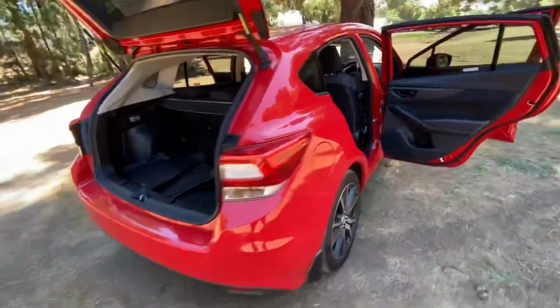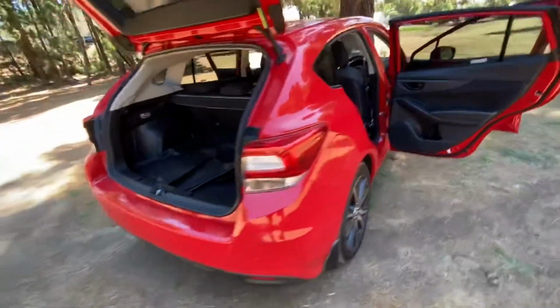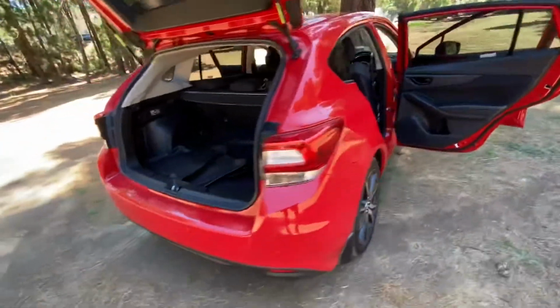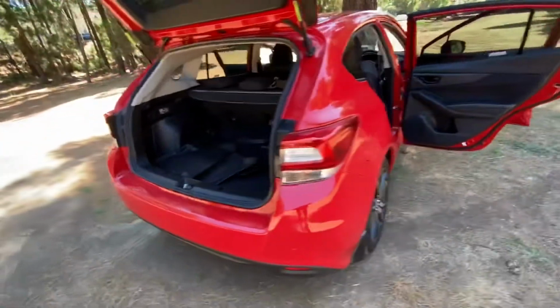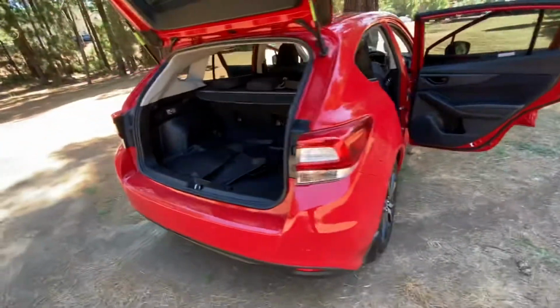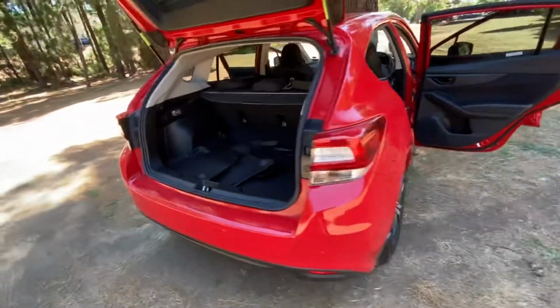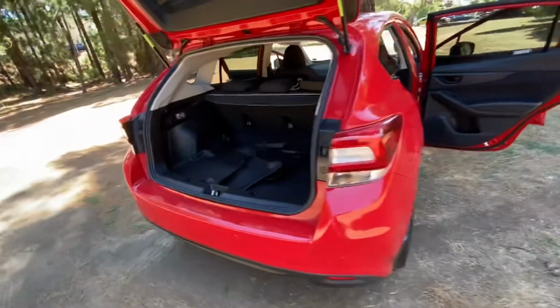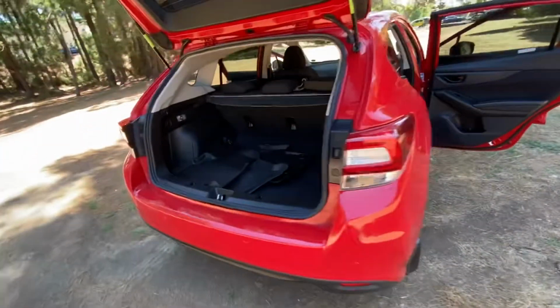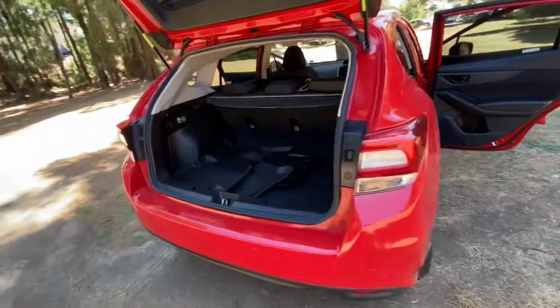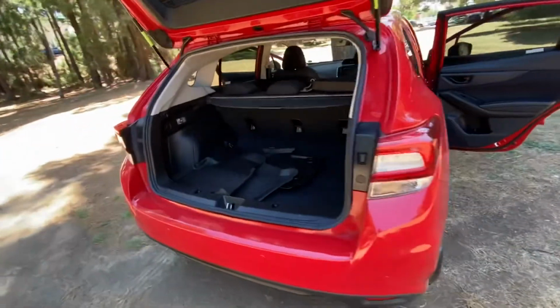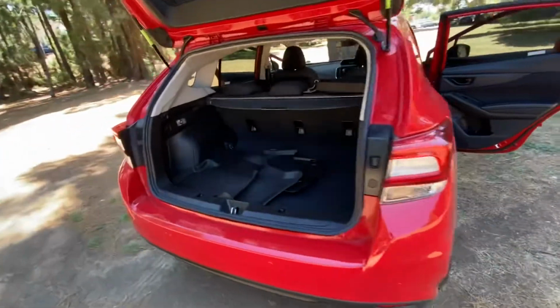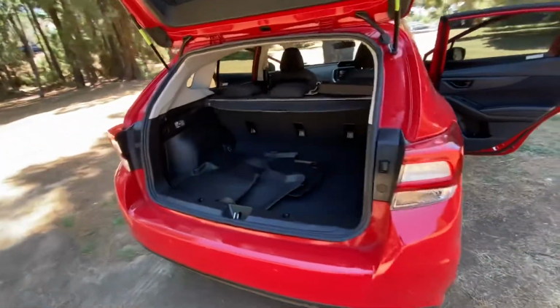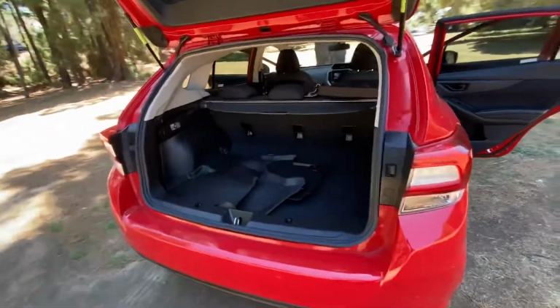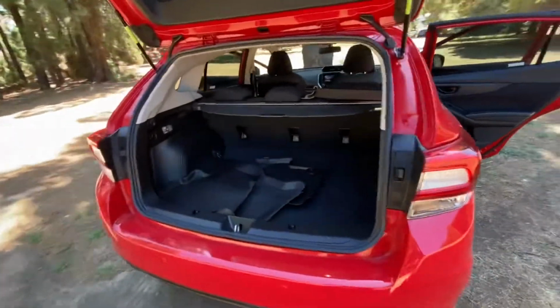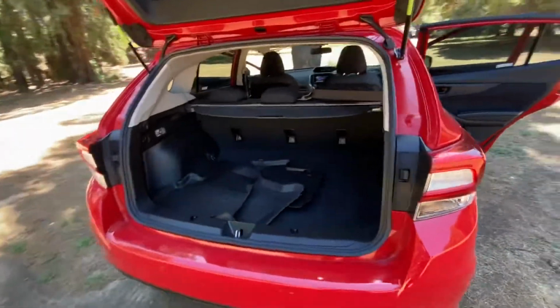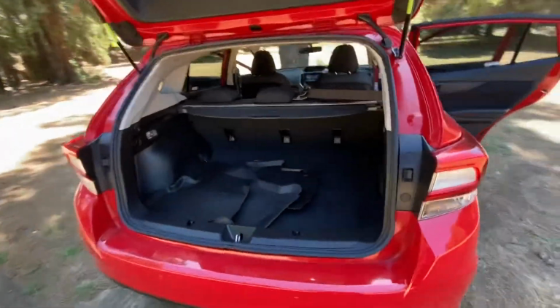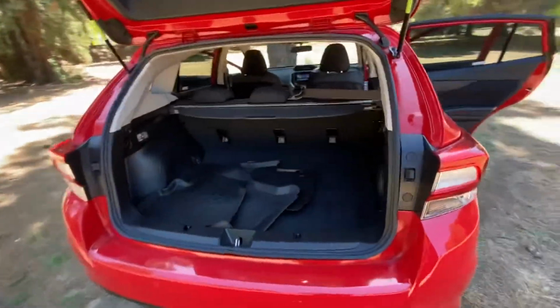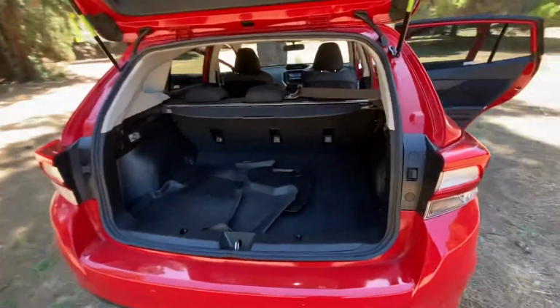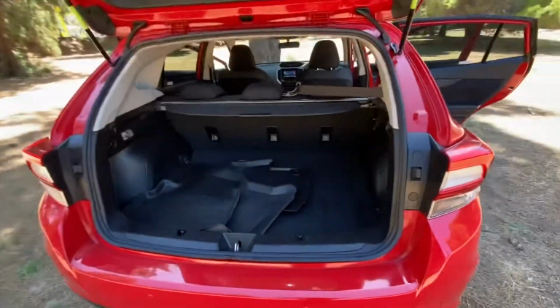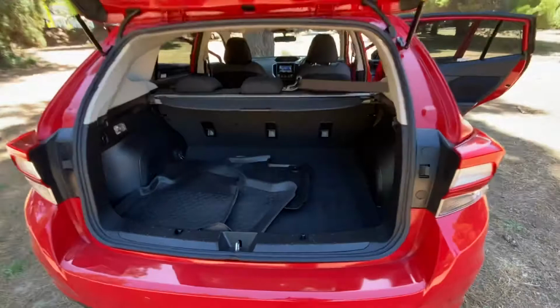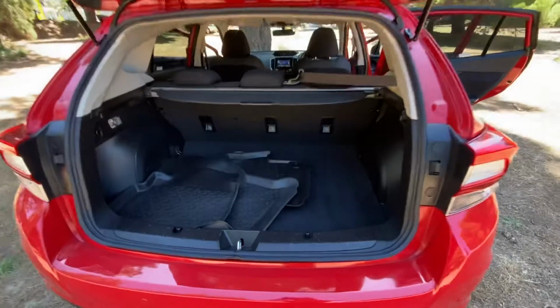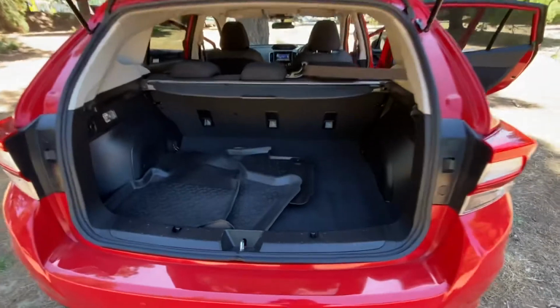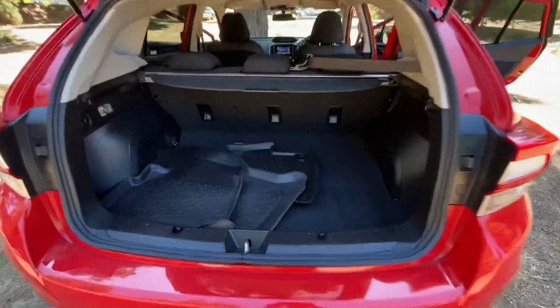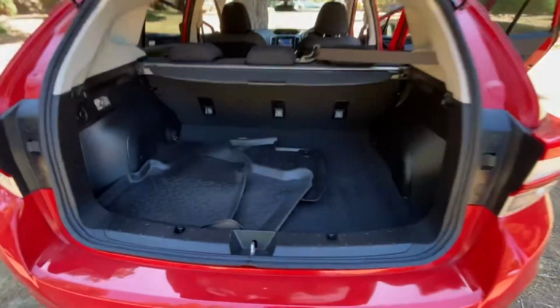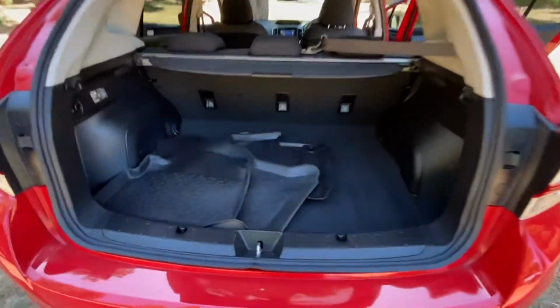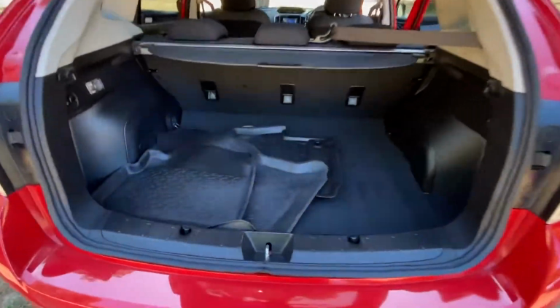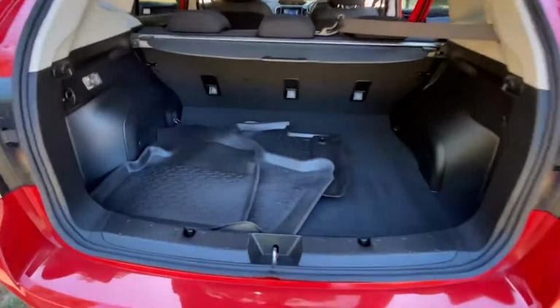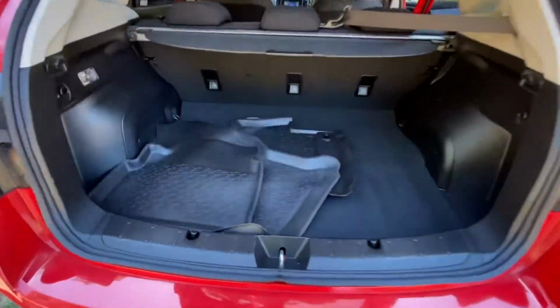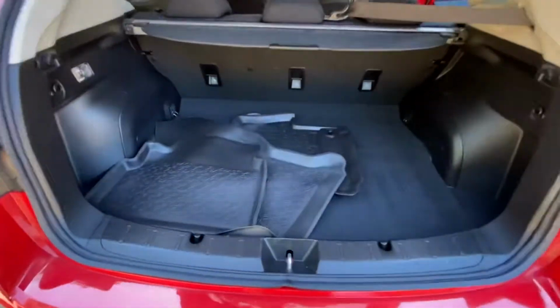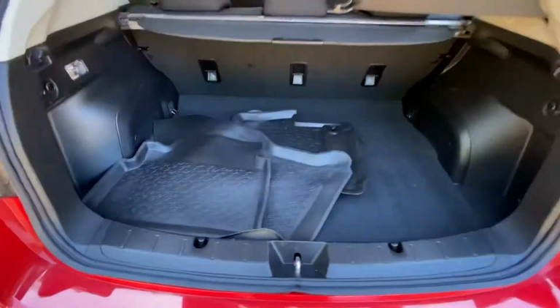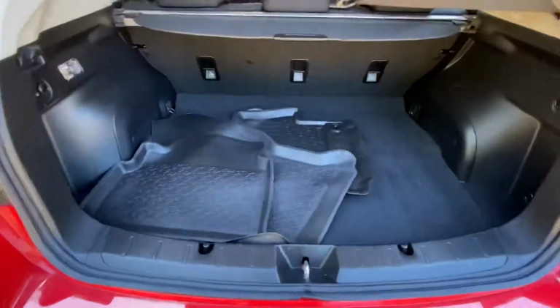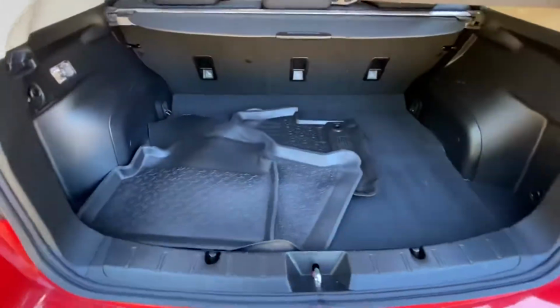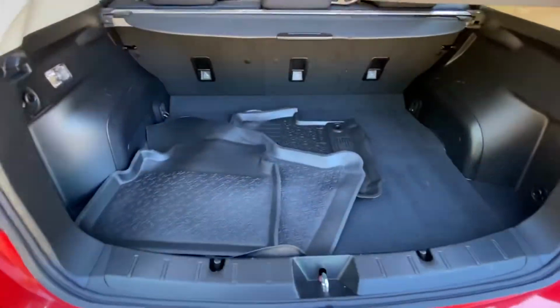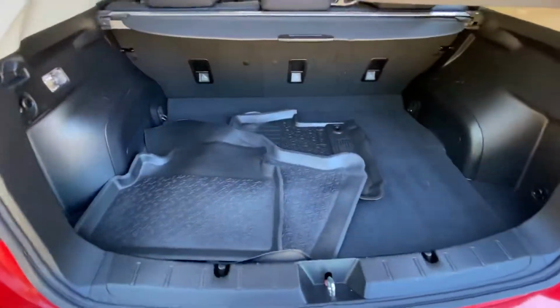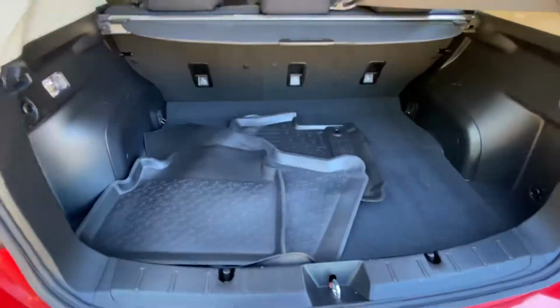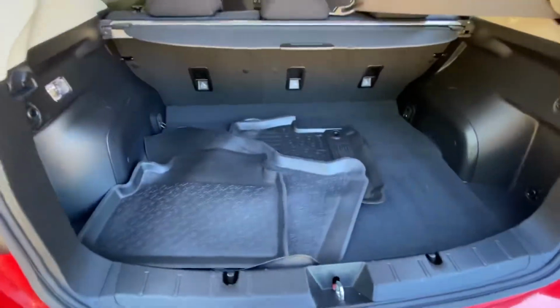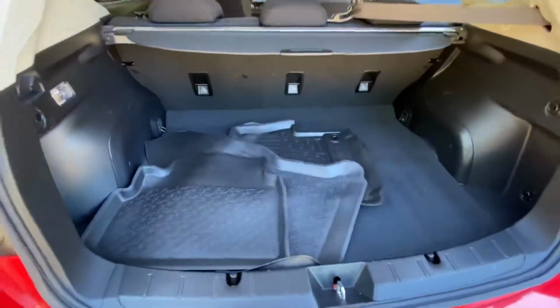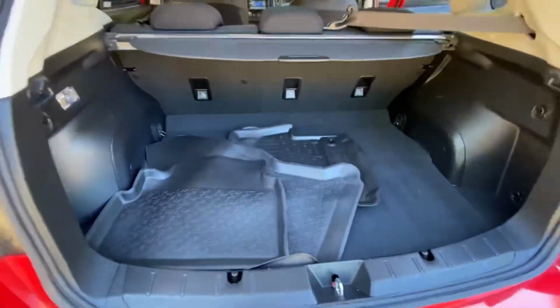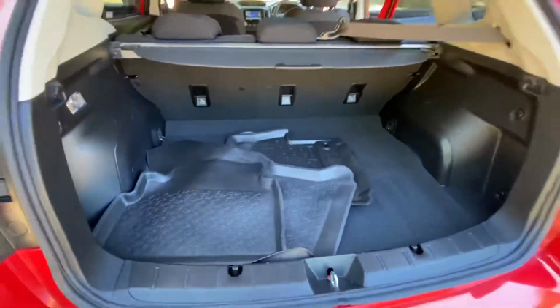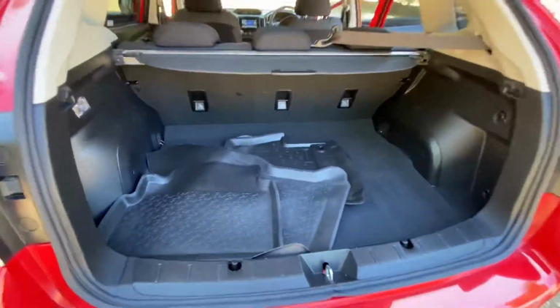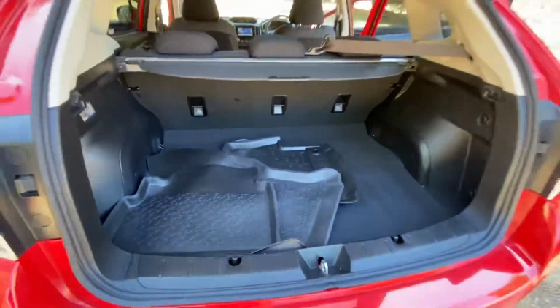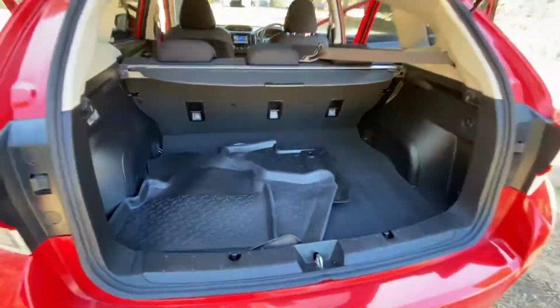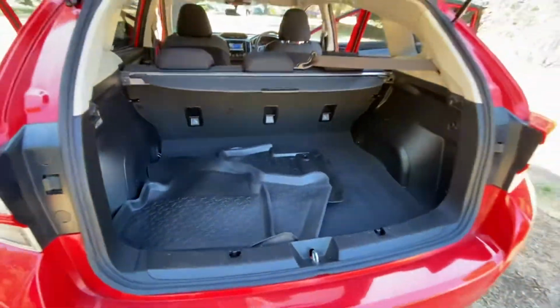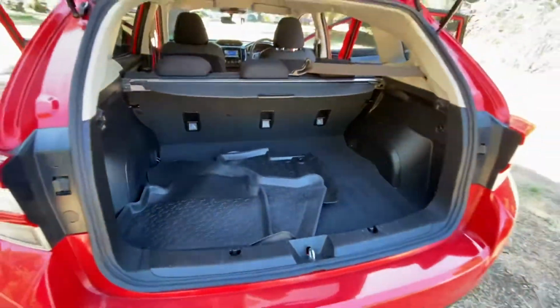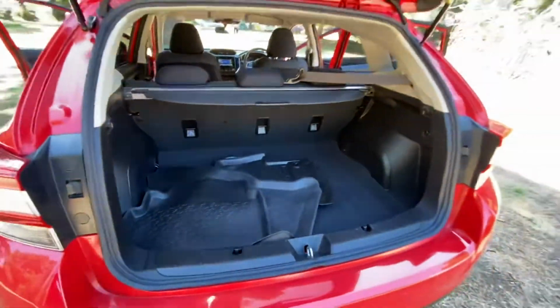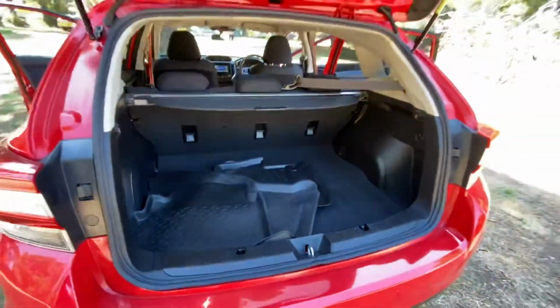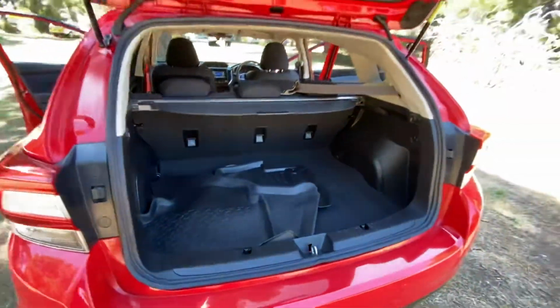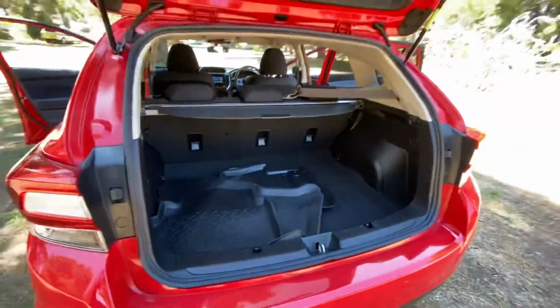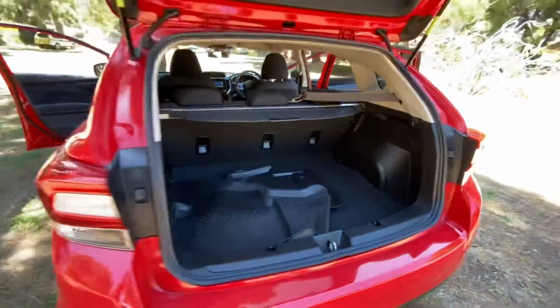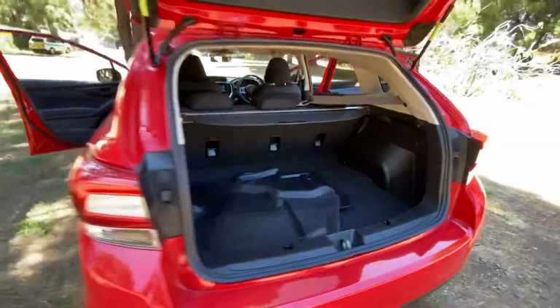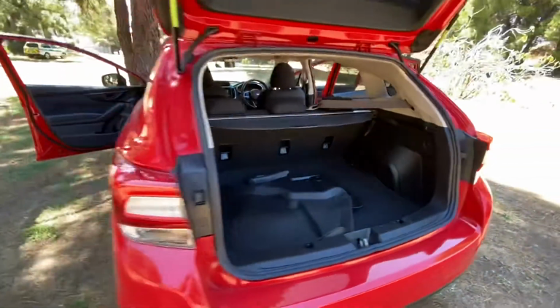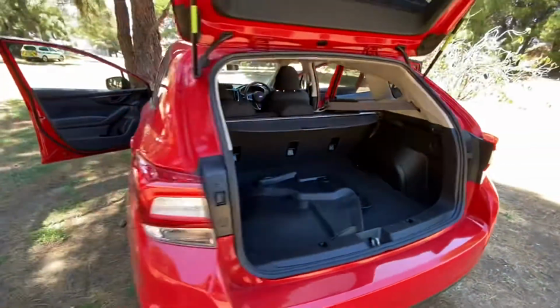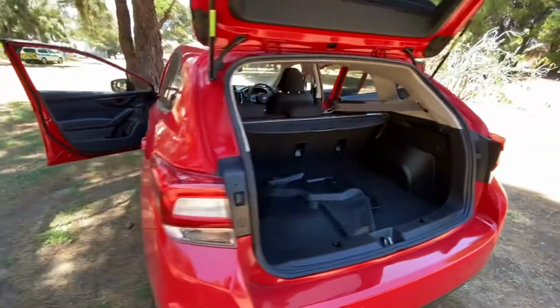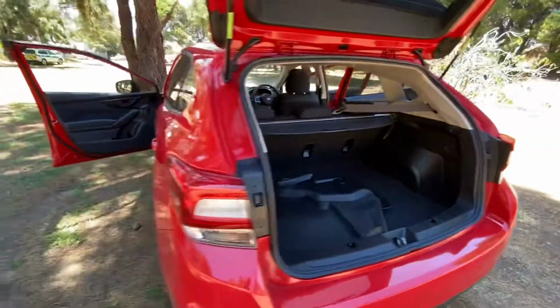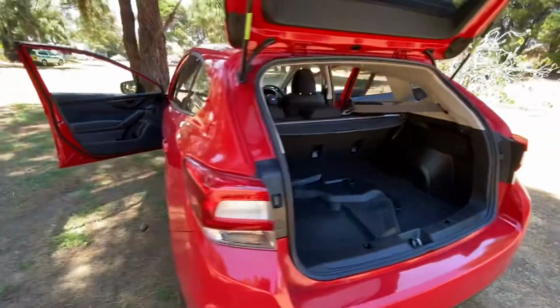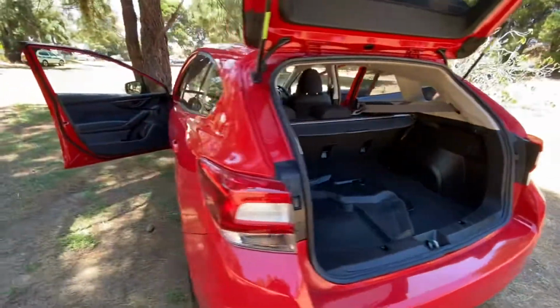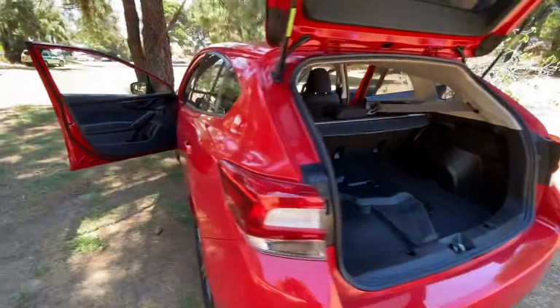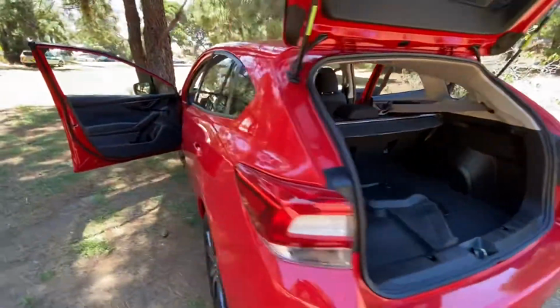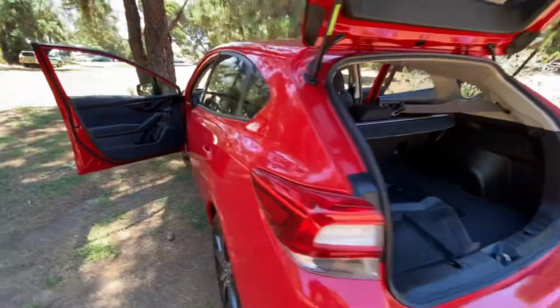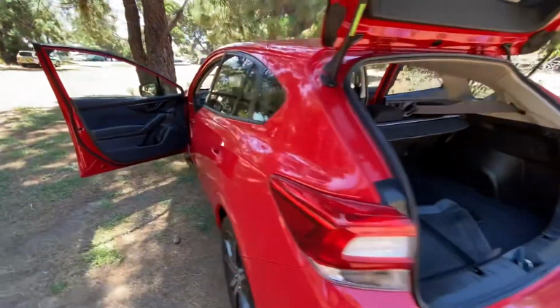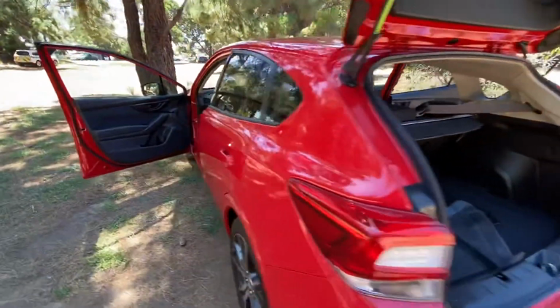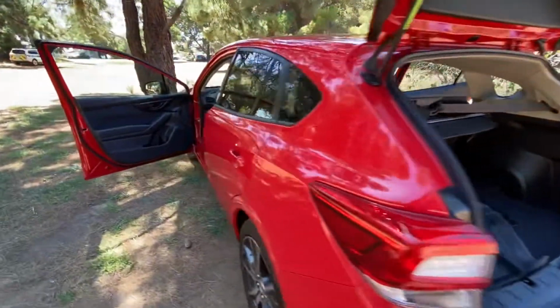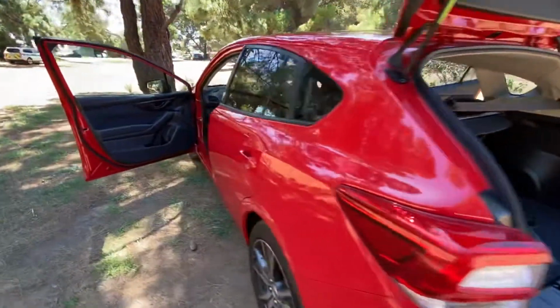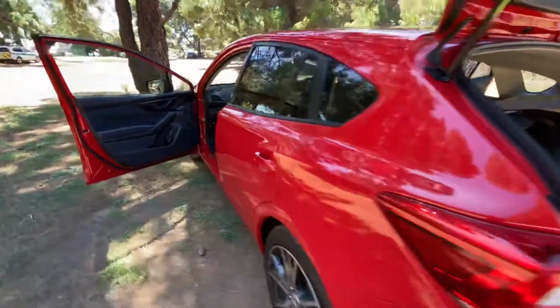In the boot, there's a removable cargo blind, rubber floor mats, and the seats fold down if you need more space.